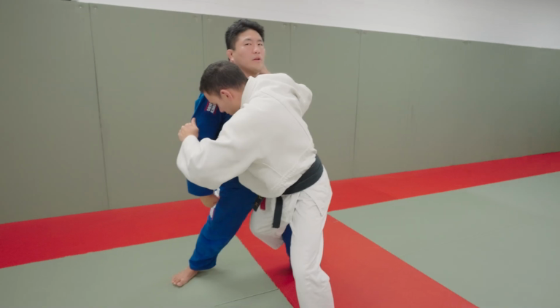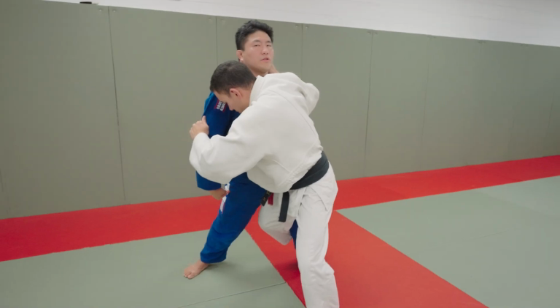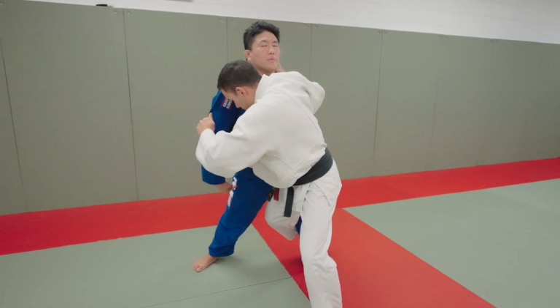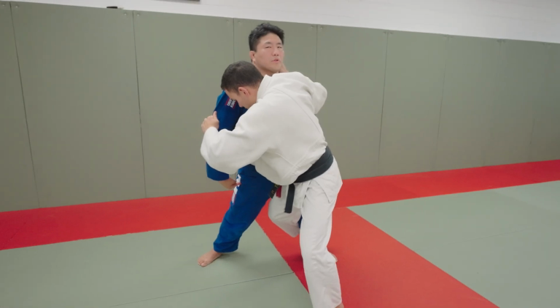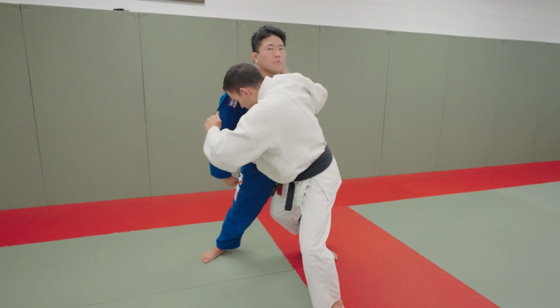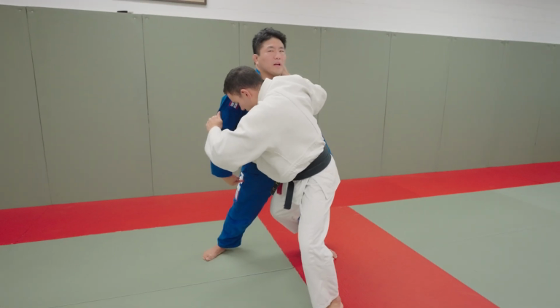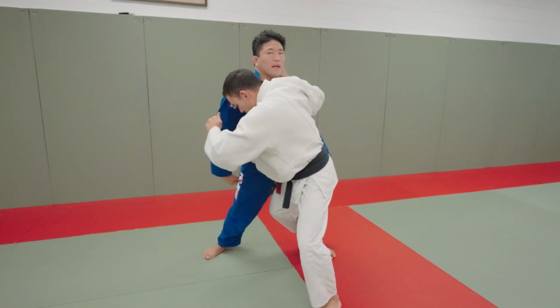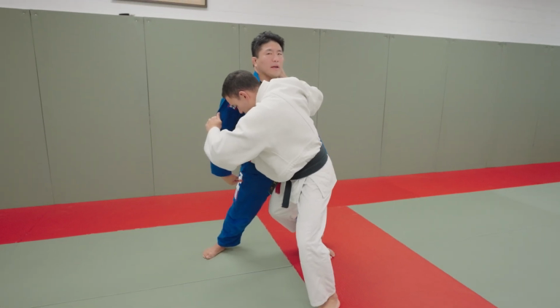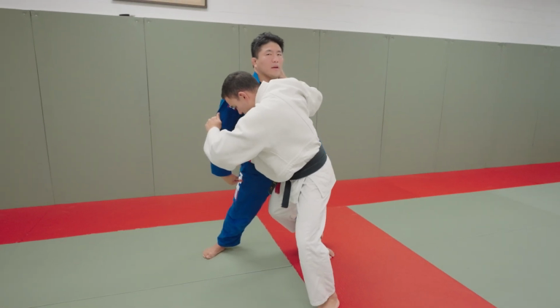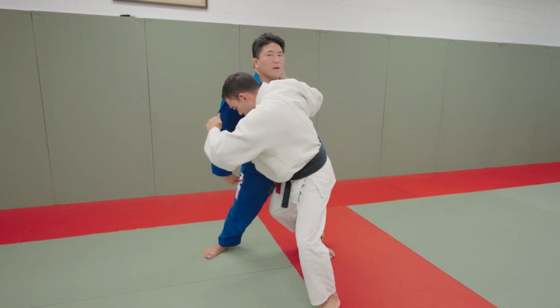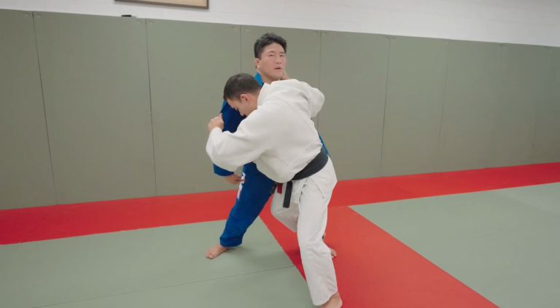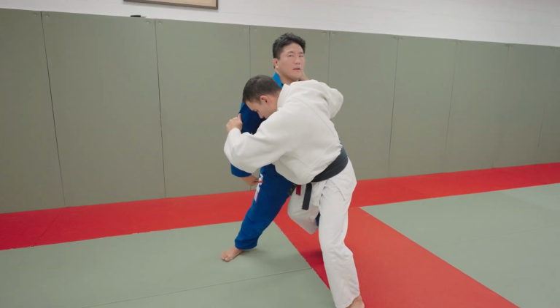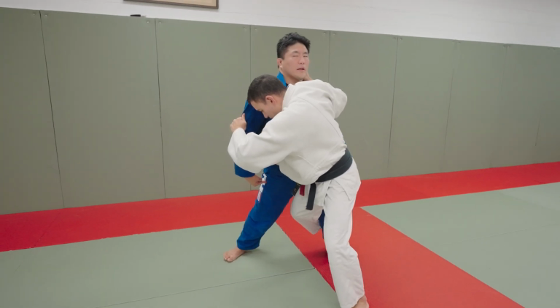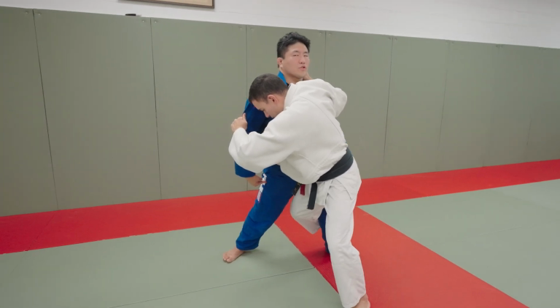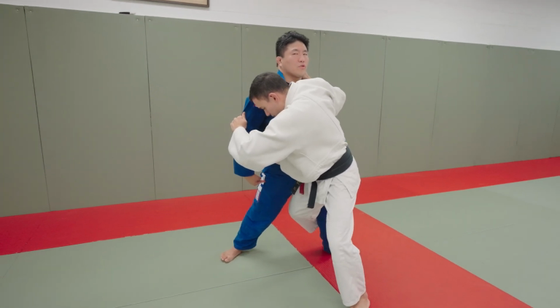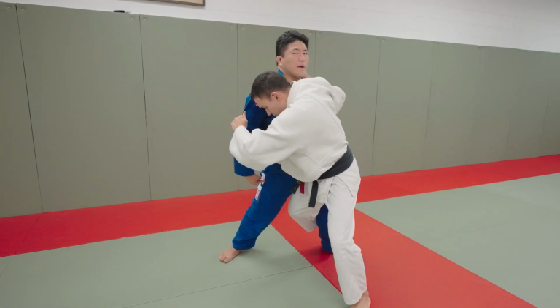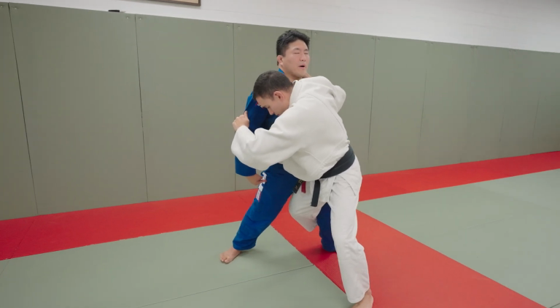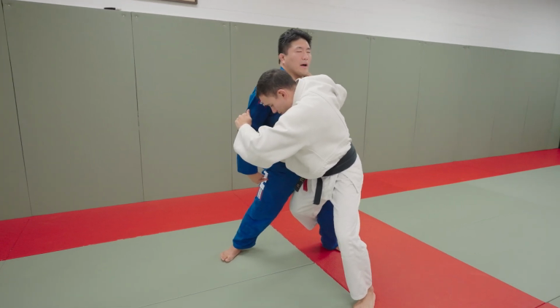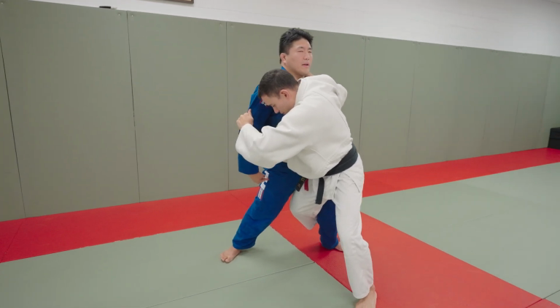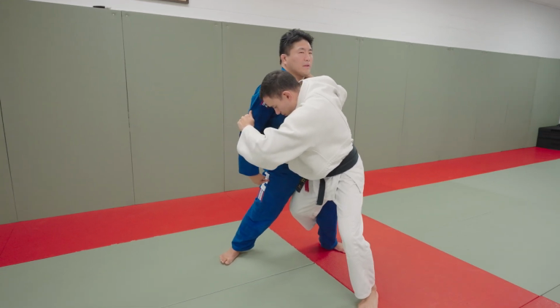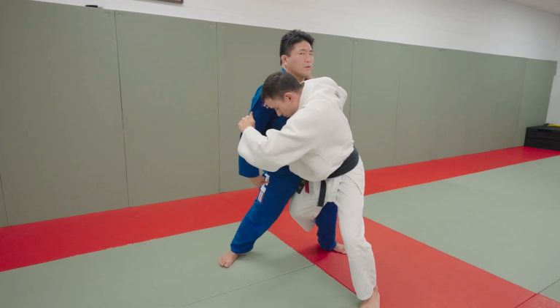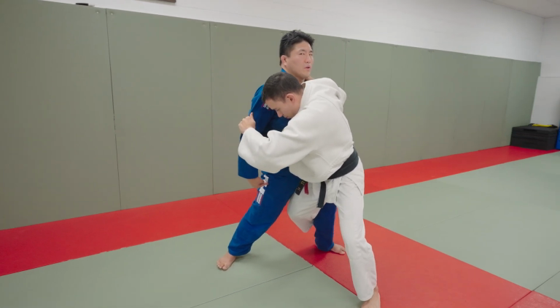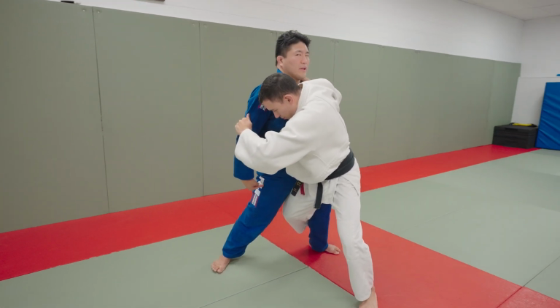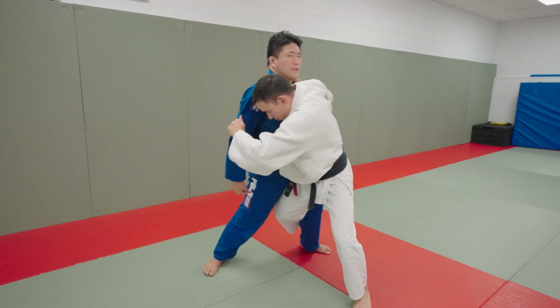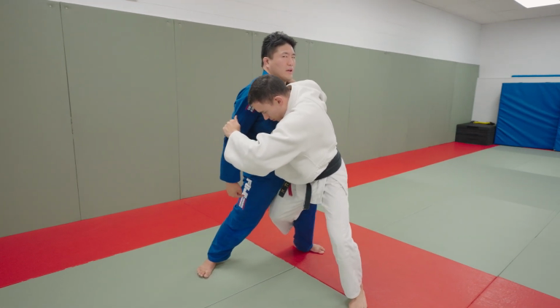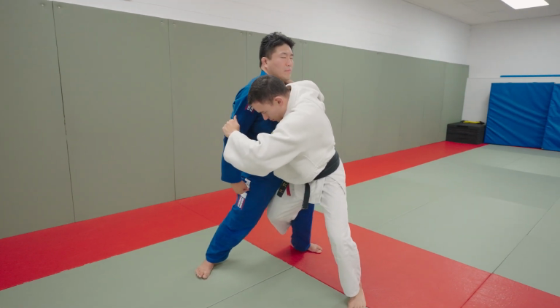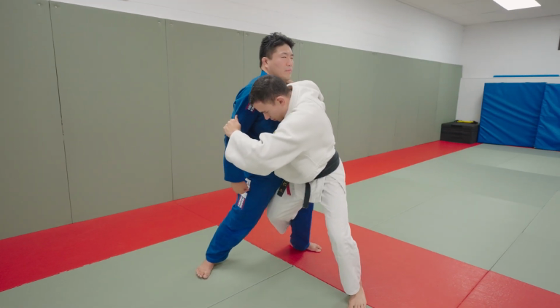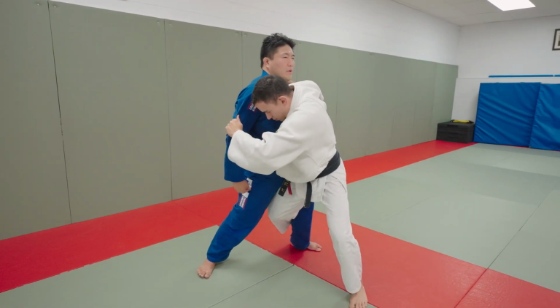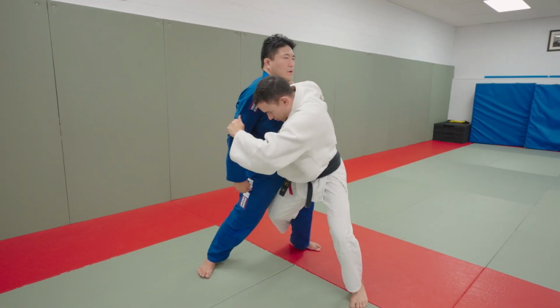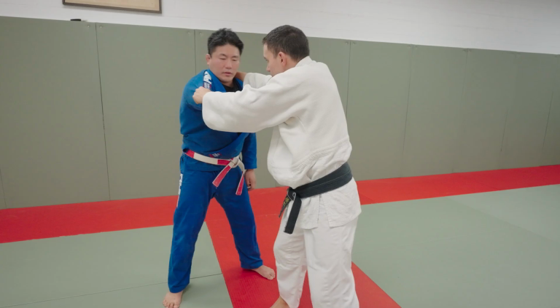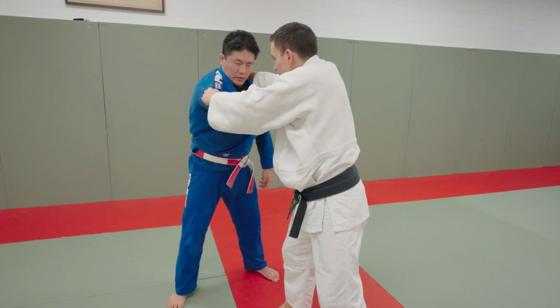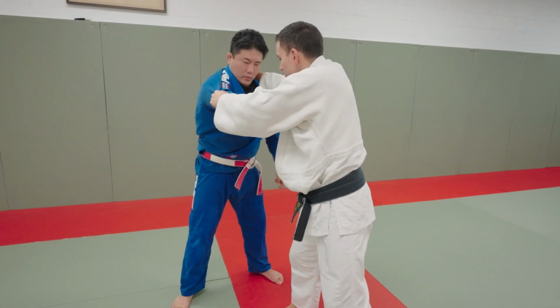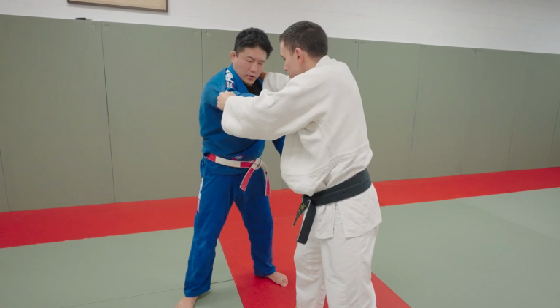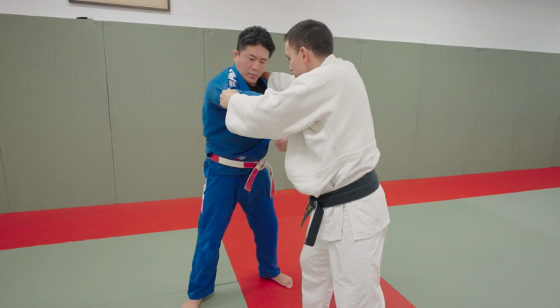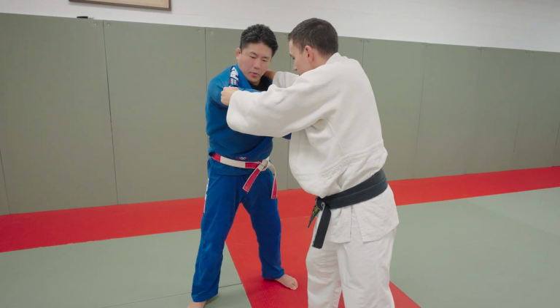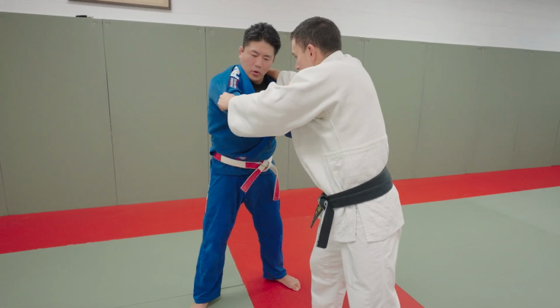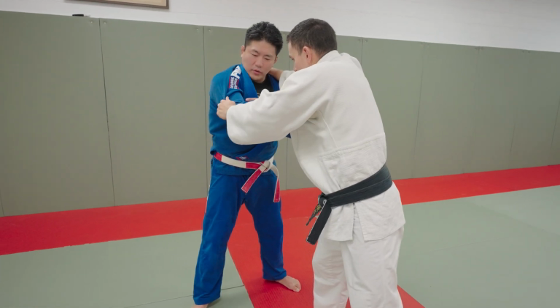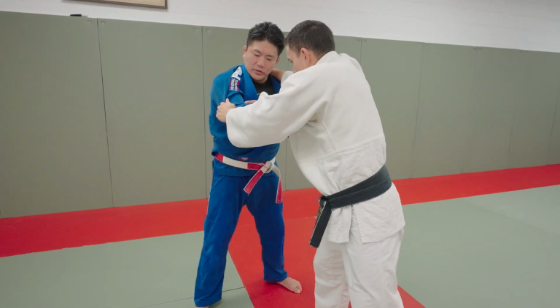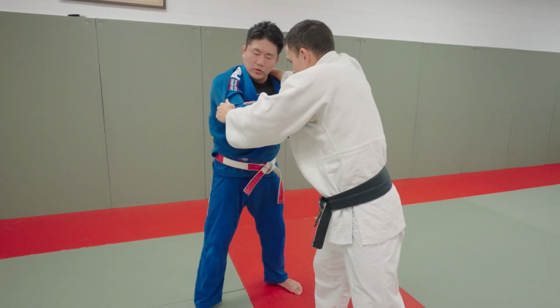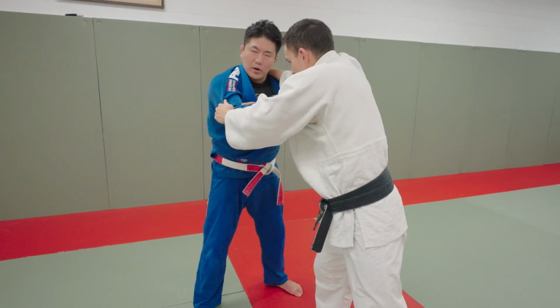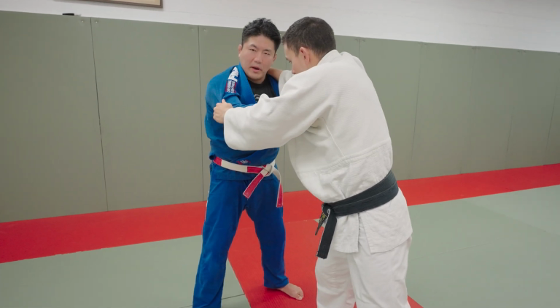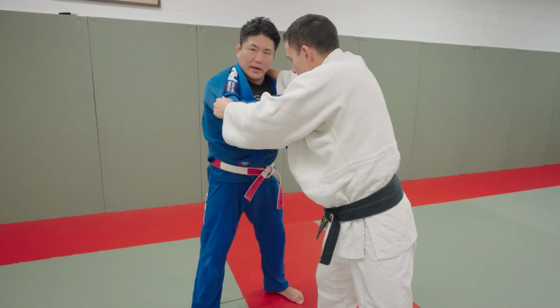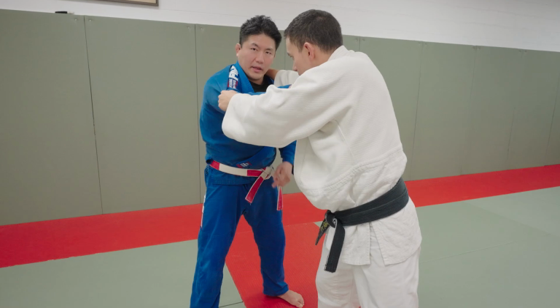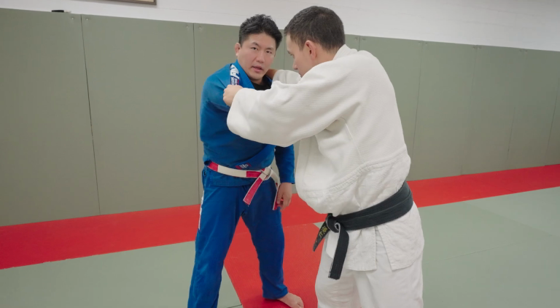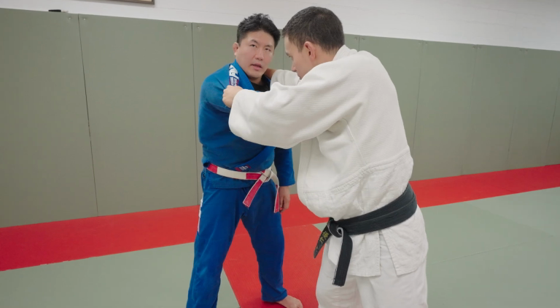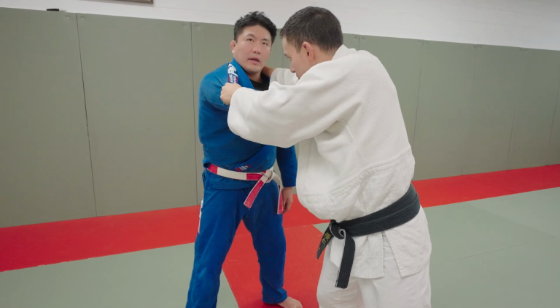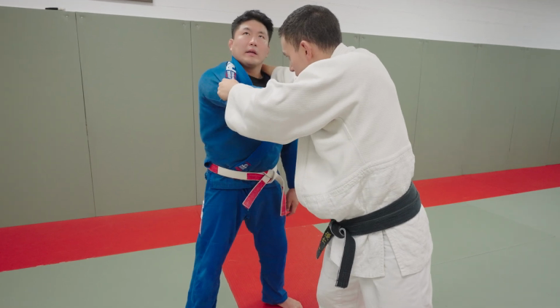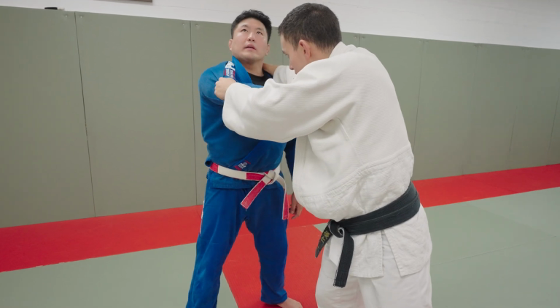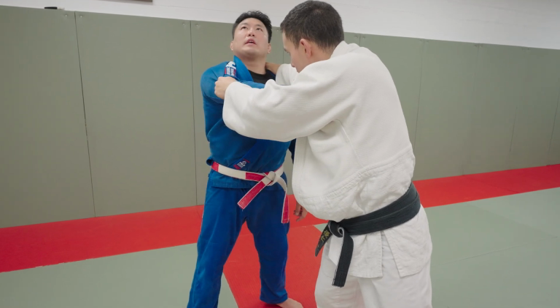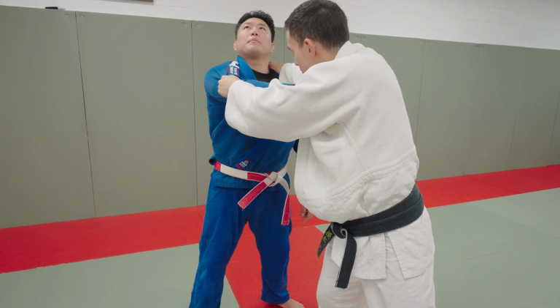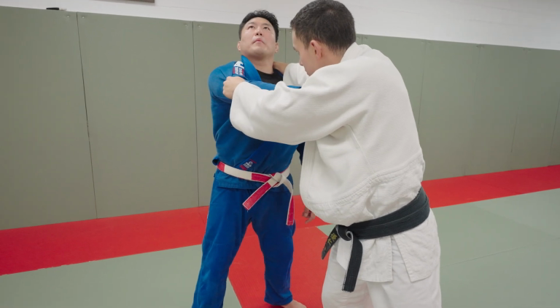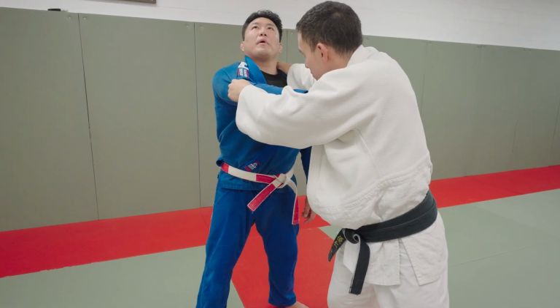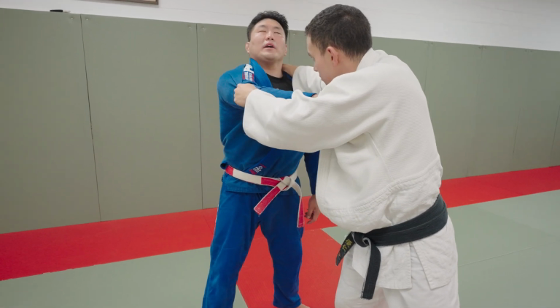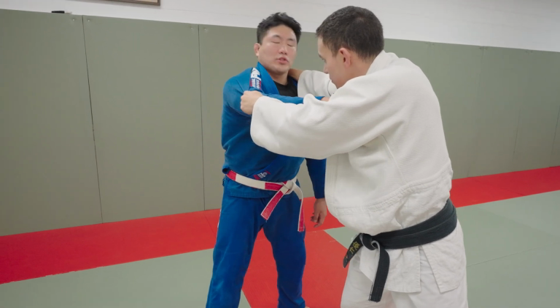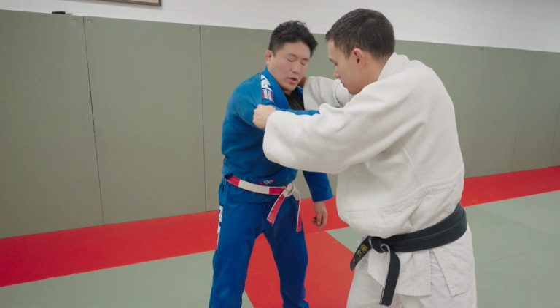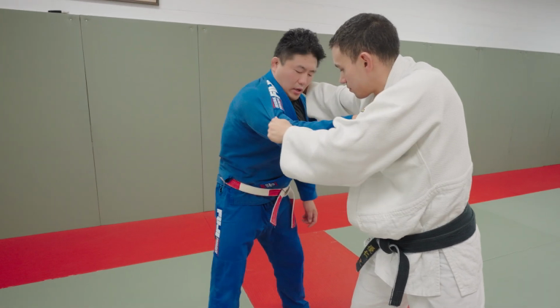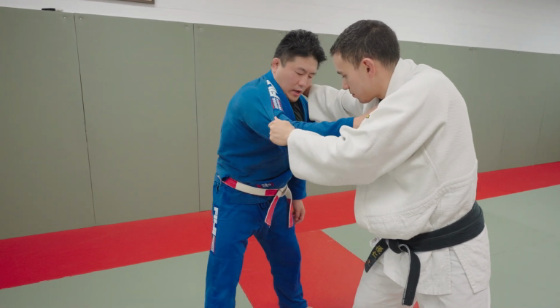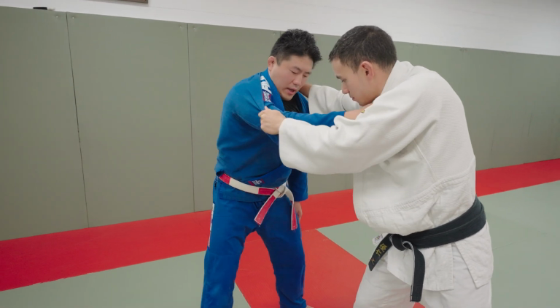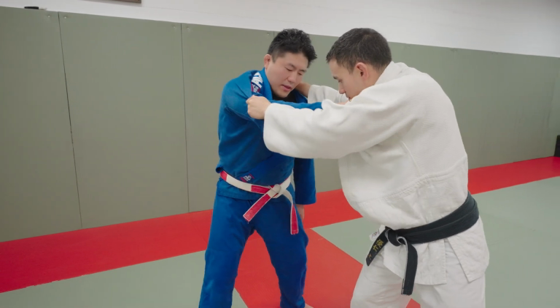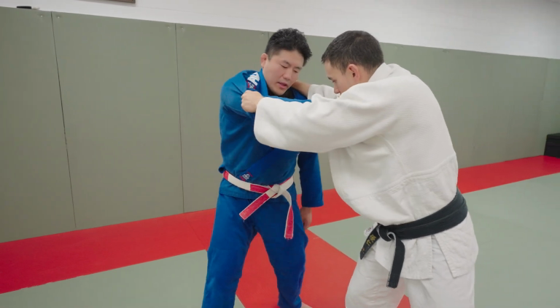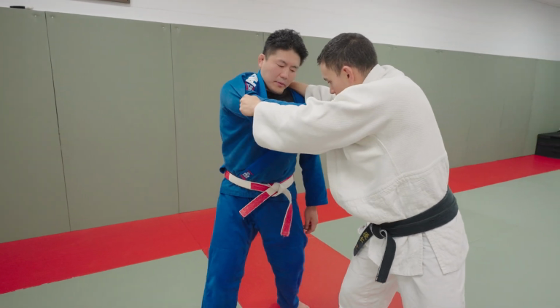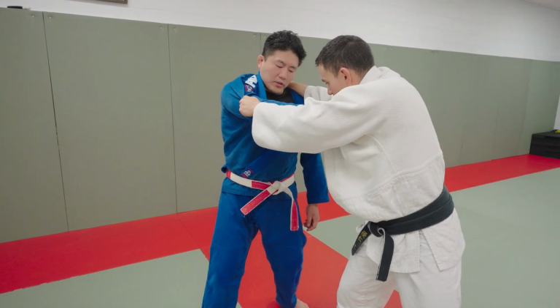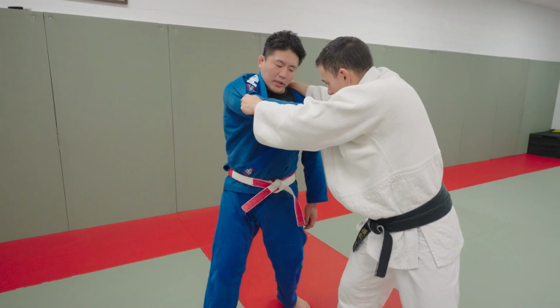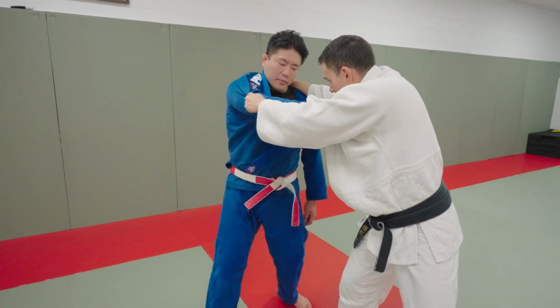You see the position of my leg? Like a tripod, going into him. We're gonna pull this to our body, keep our posture, and then hip check it.